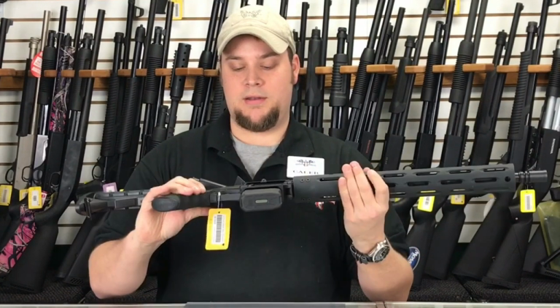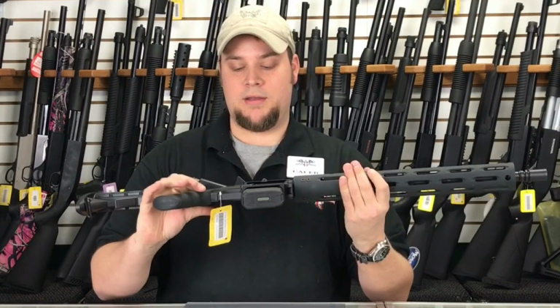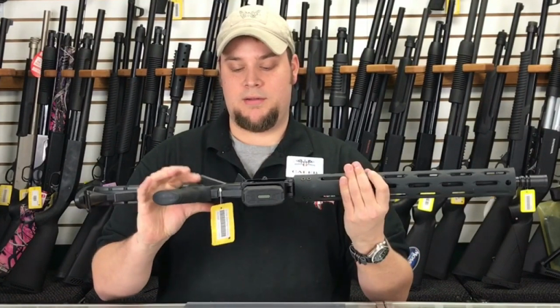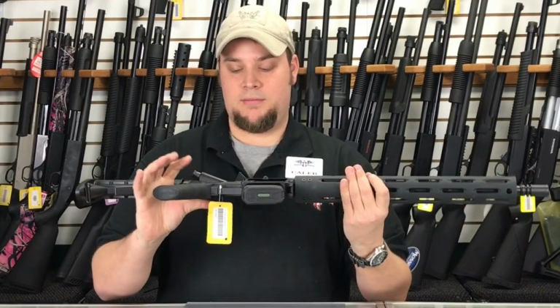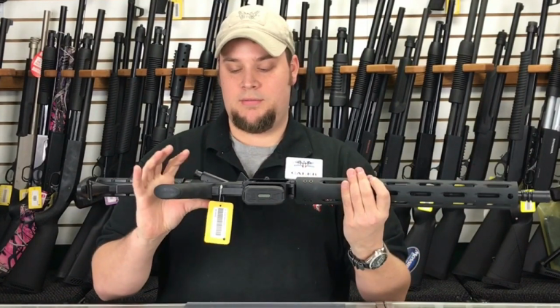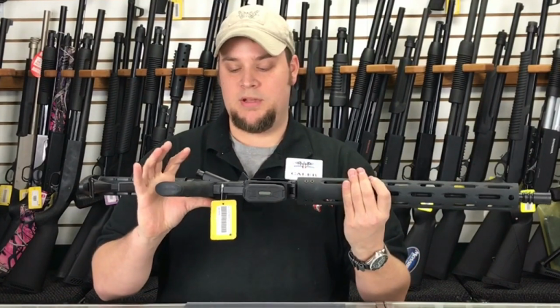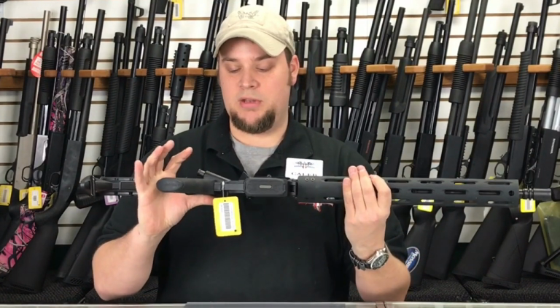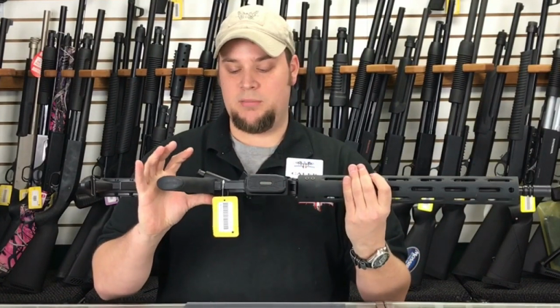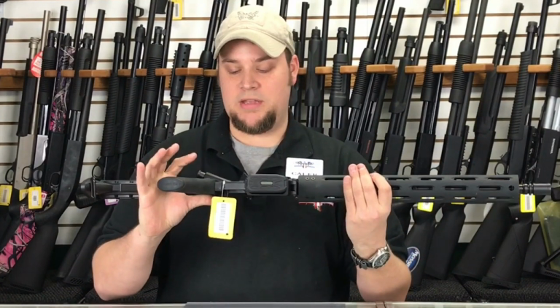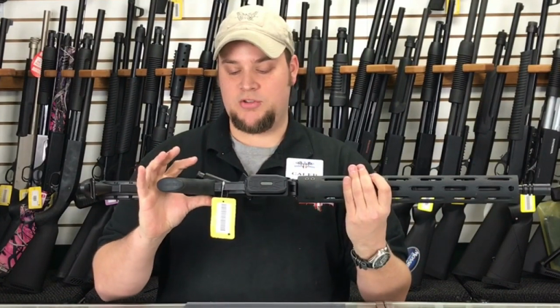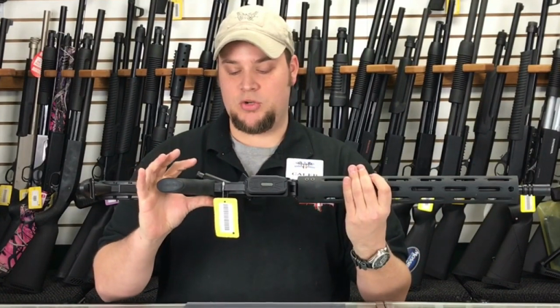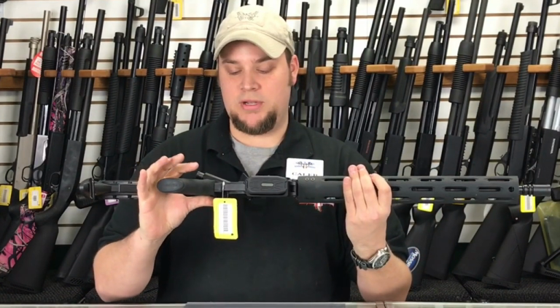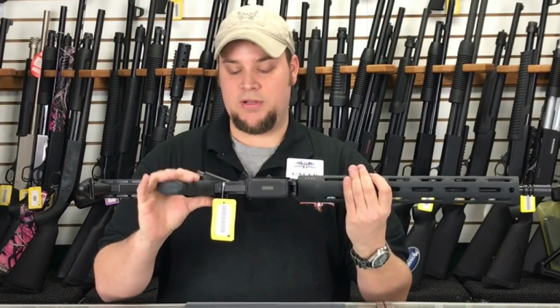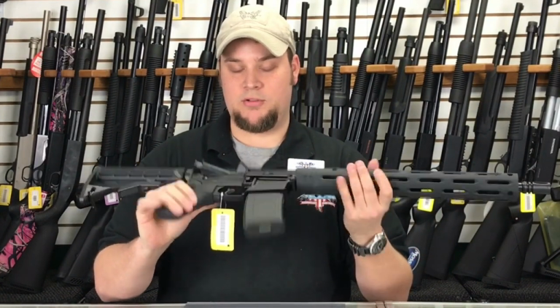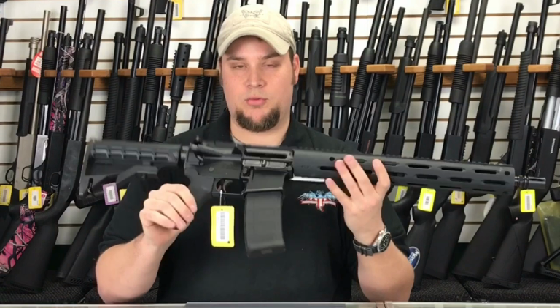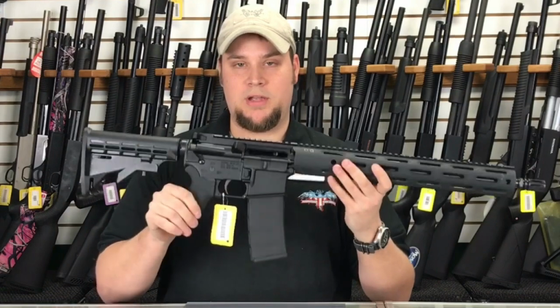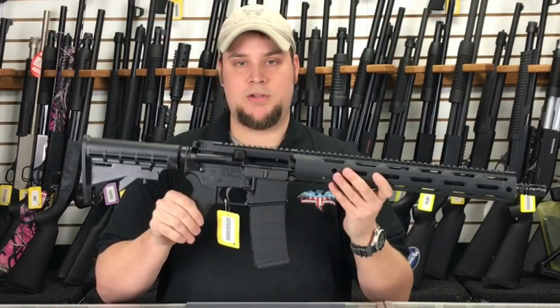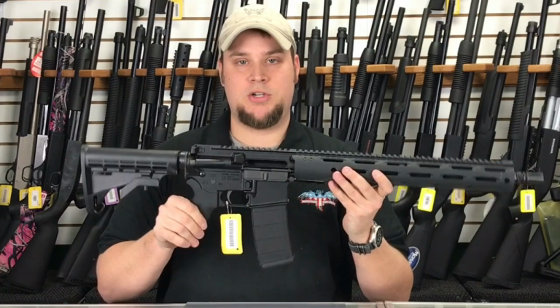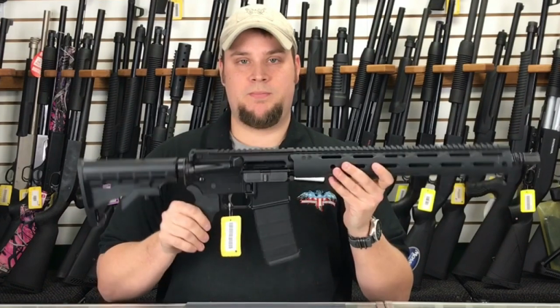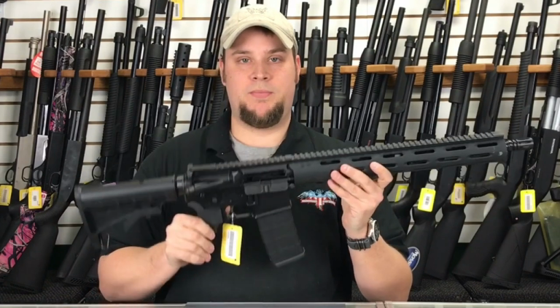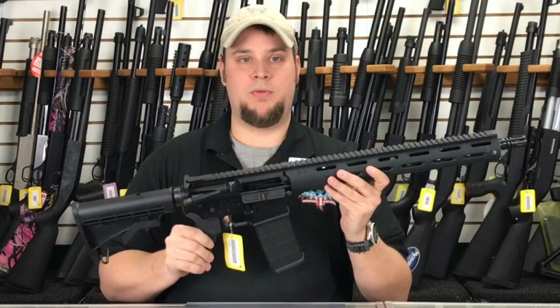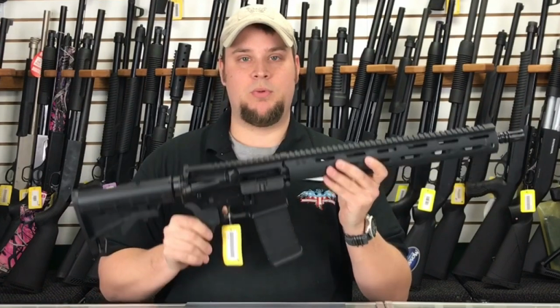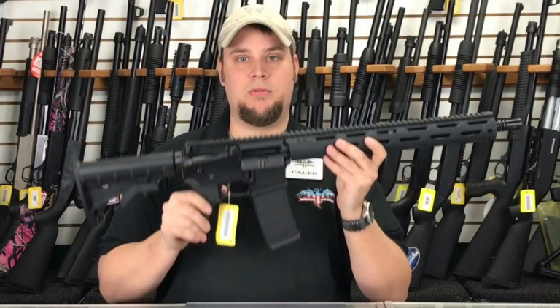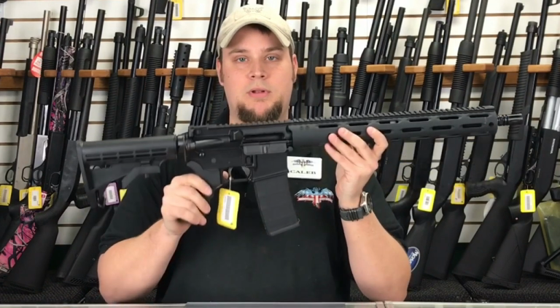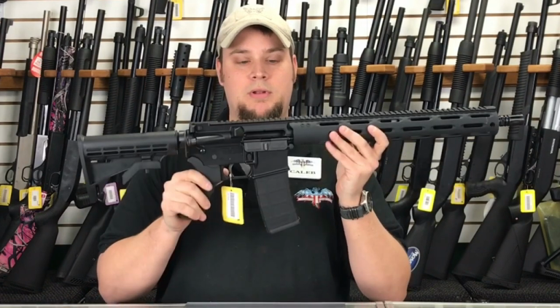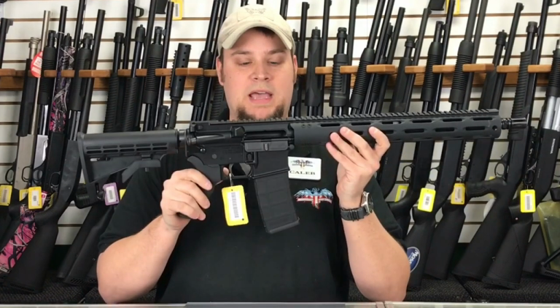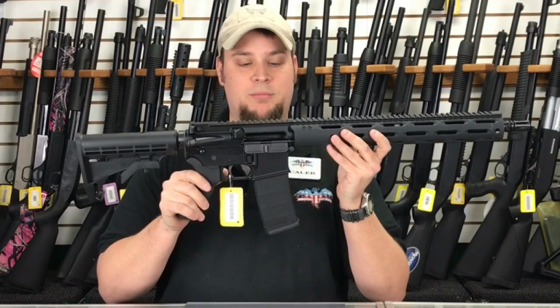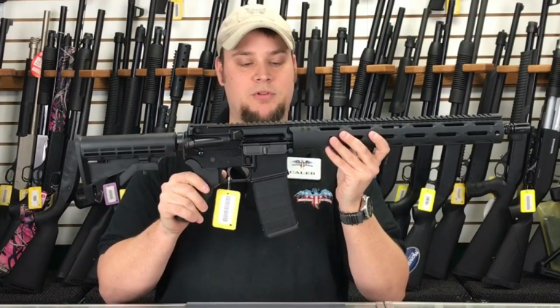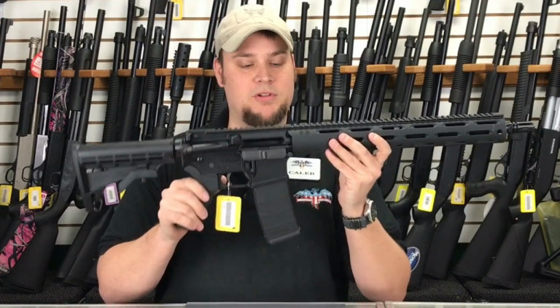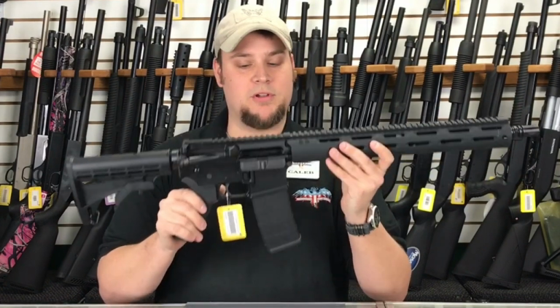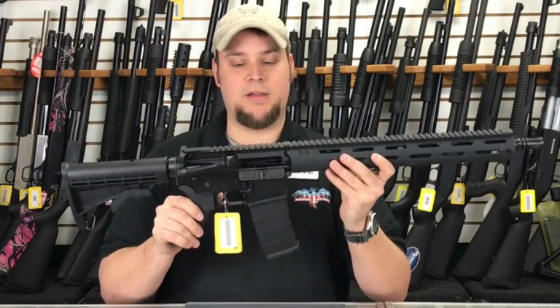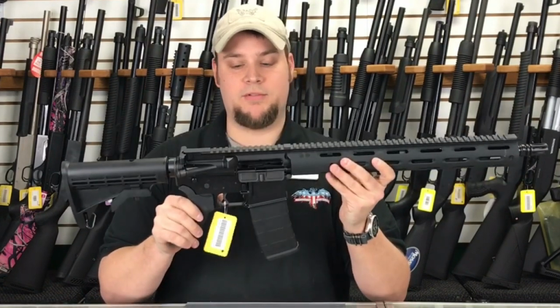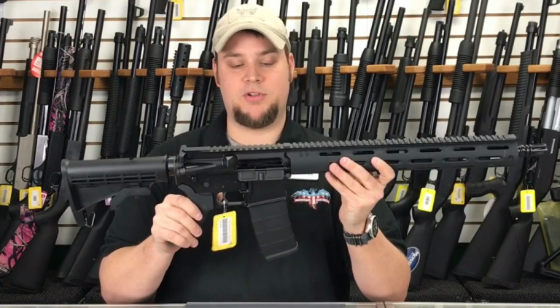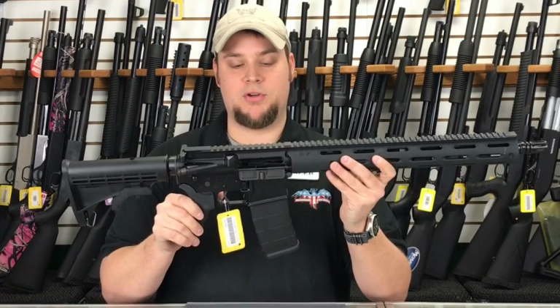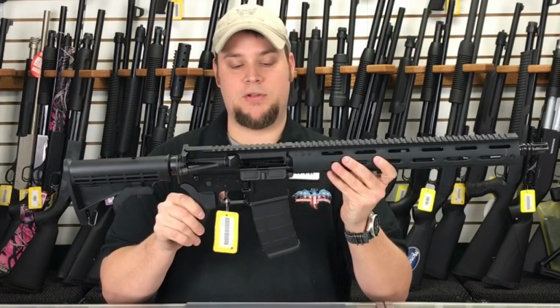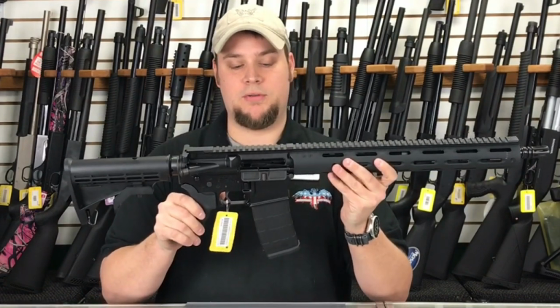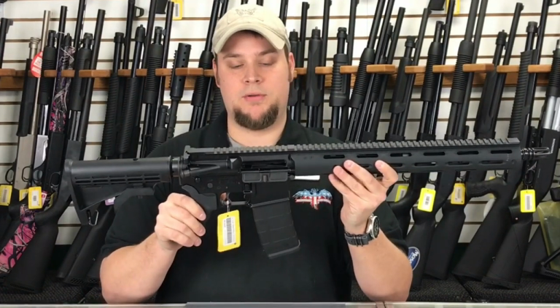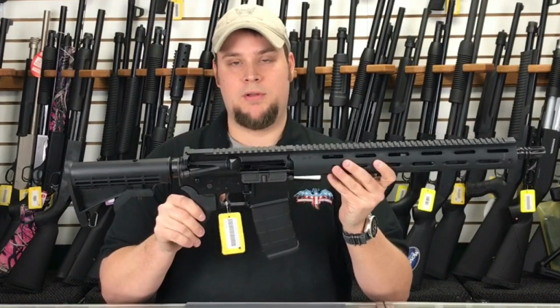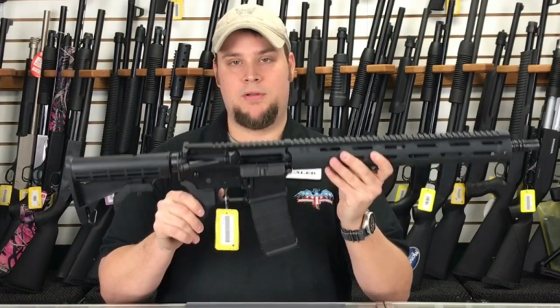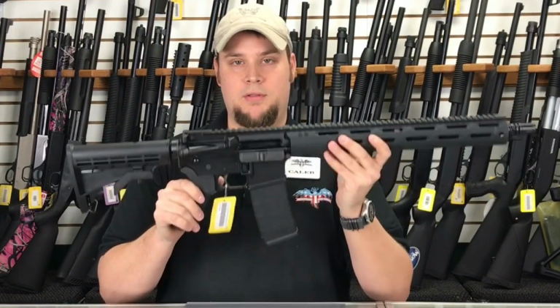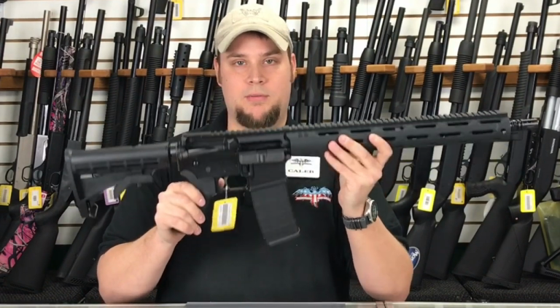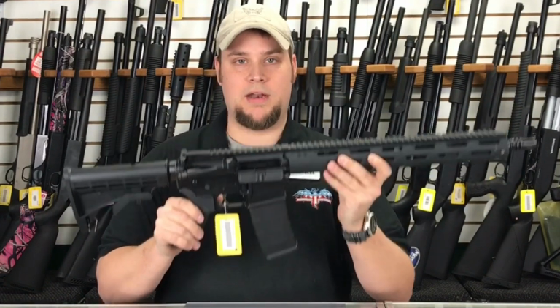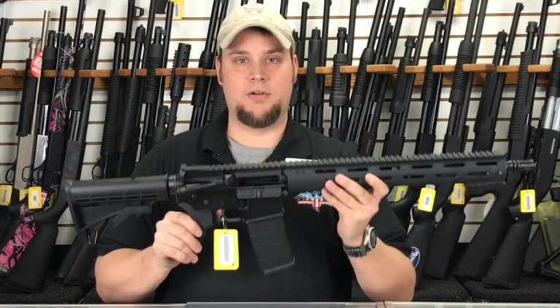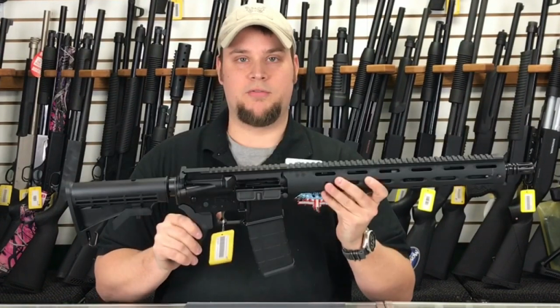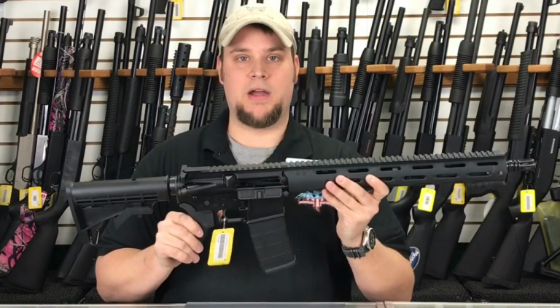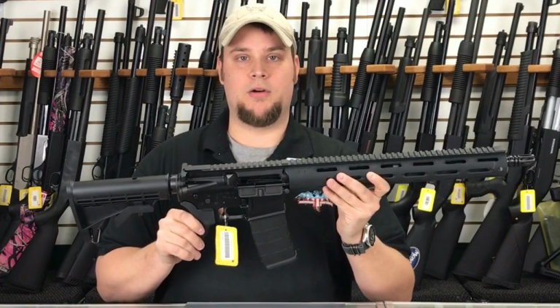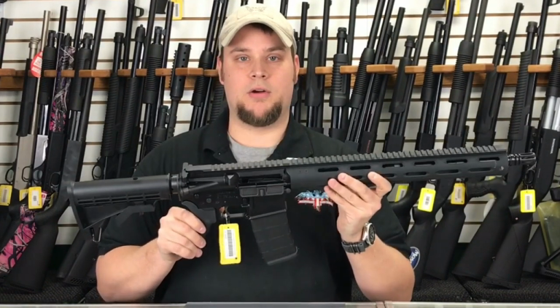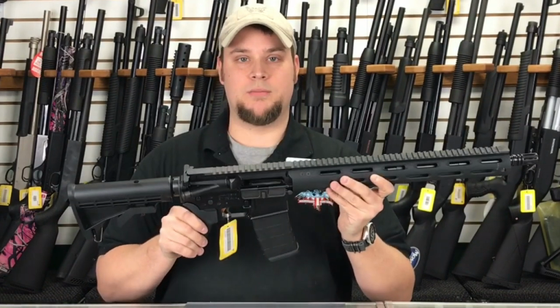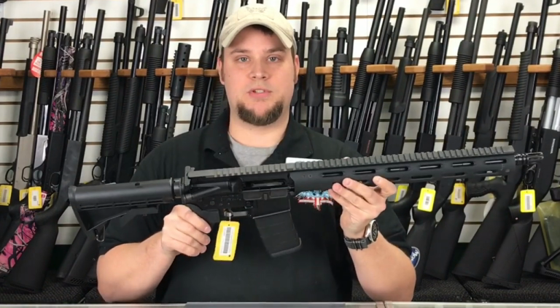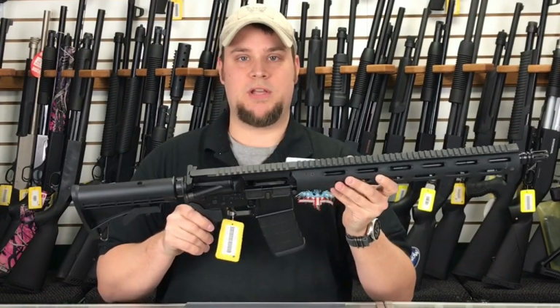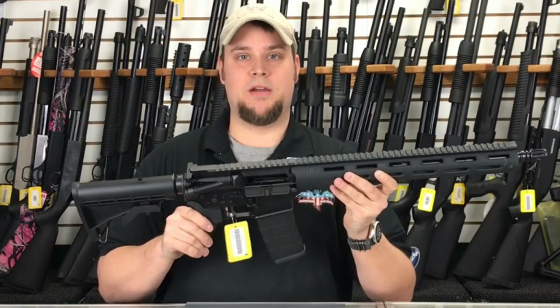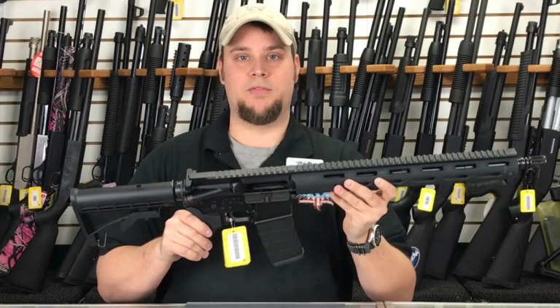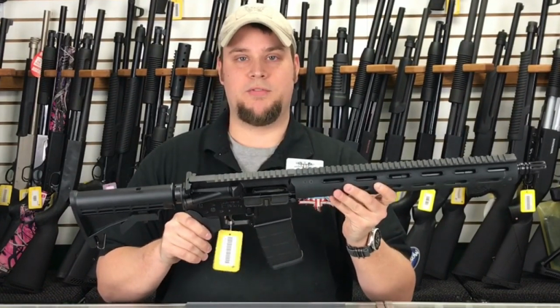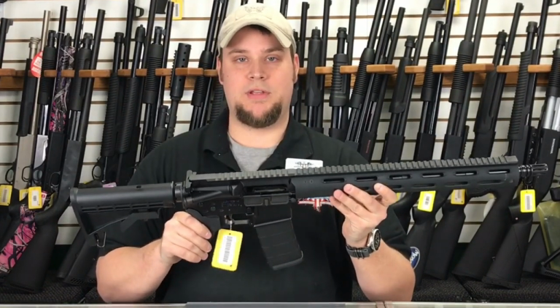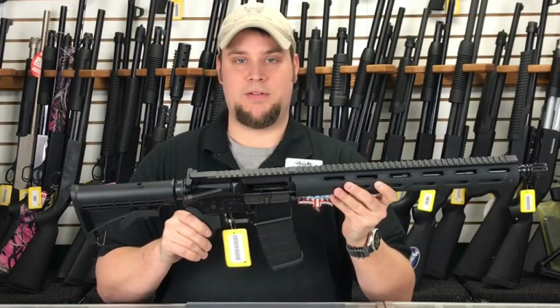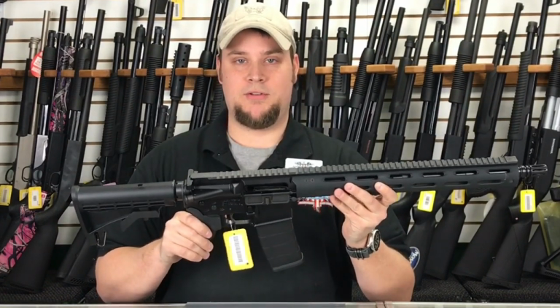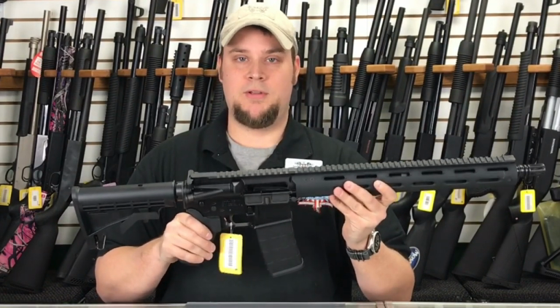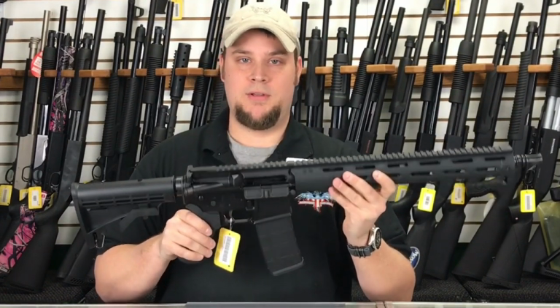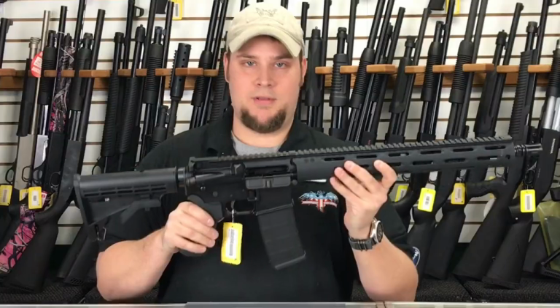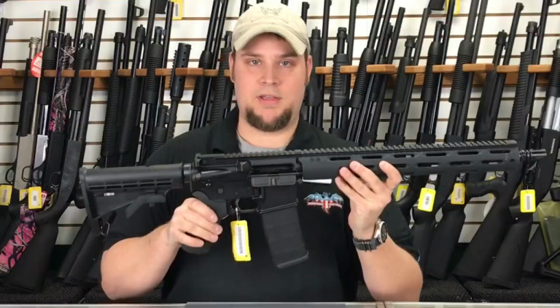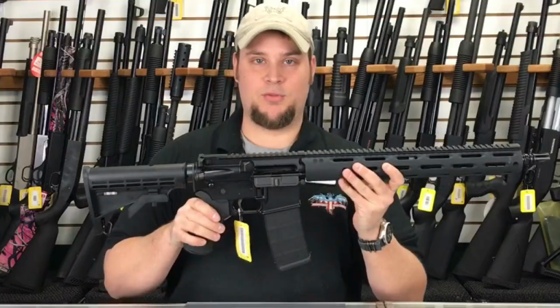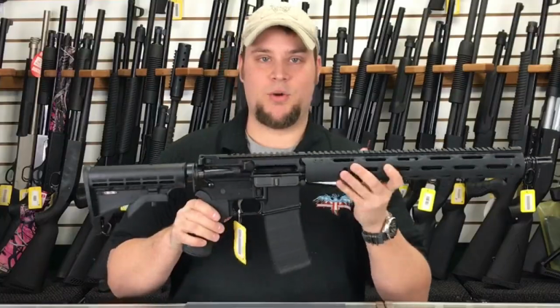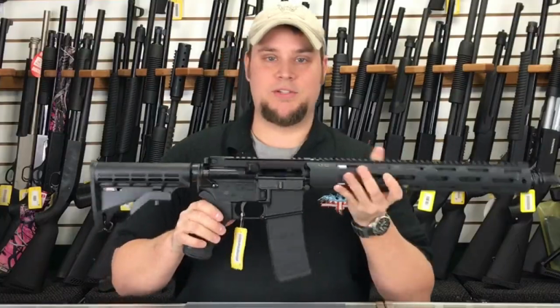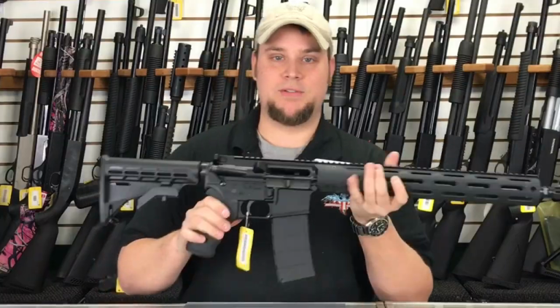Come into Main Street Guns and Range. We would absolutely love to show you the Radical Firearms AR-15s. Thanks for watching.